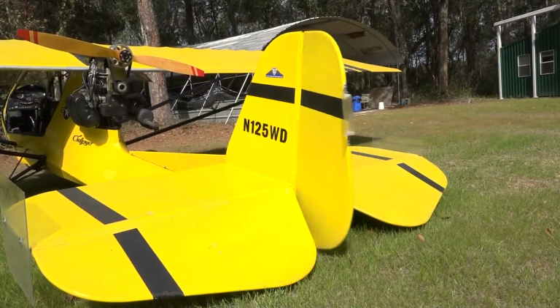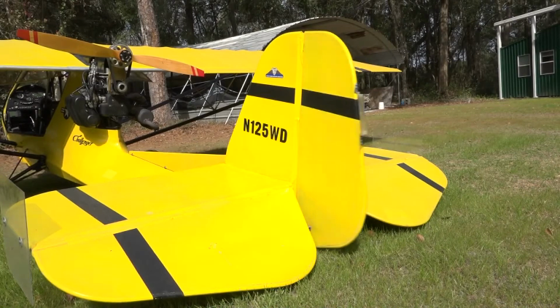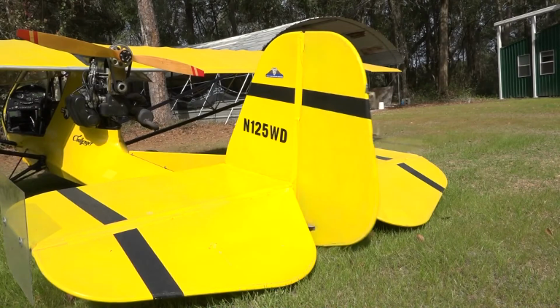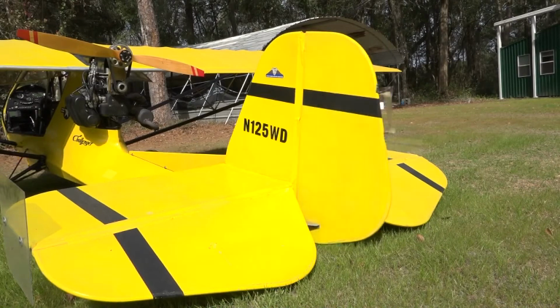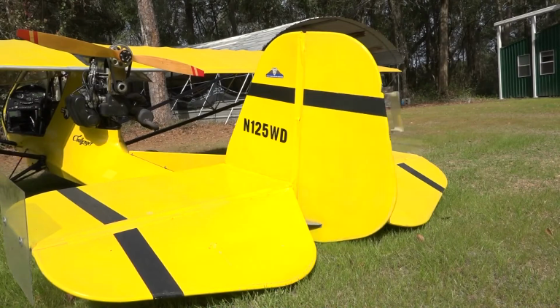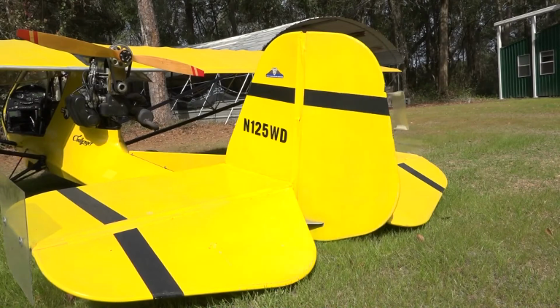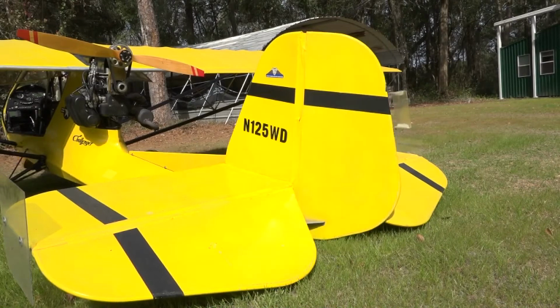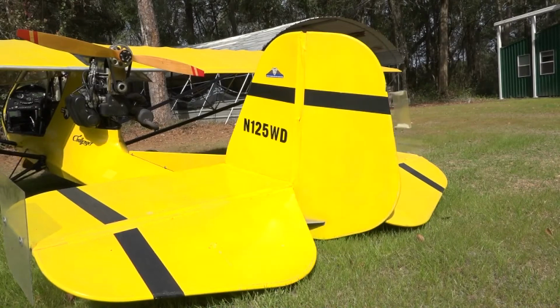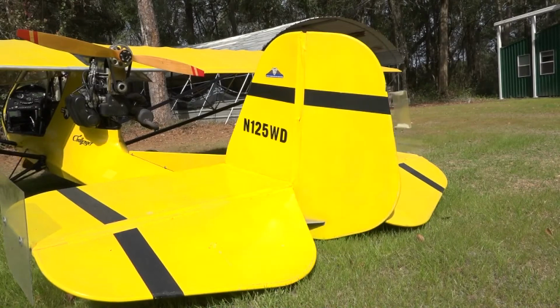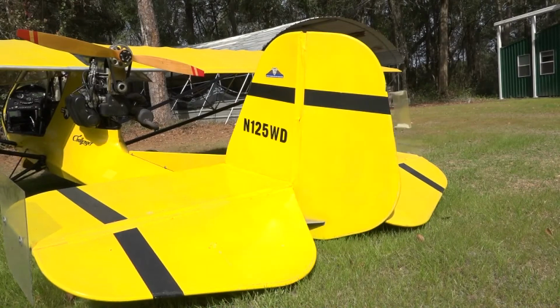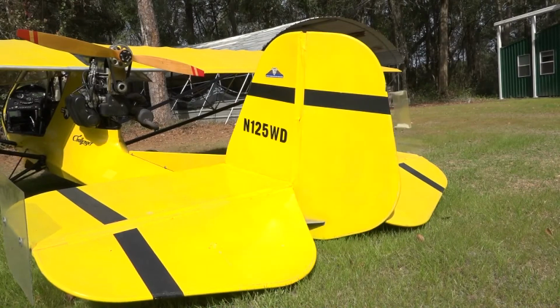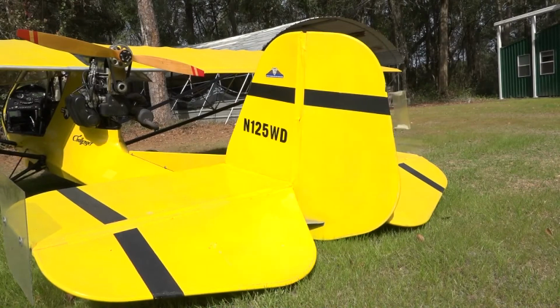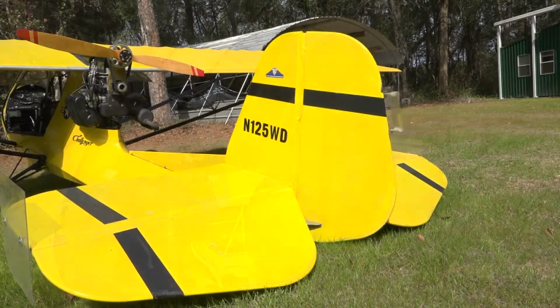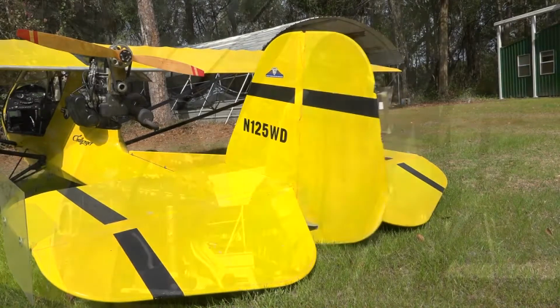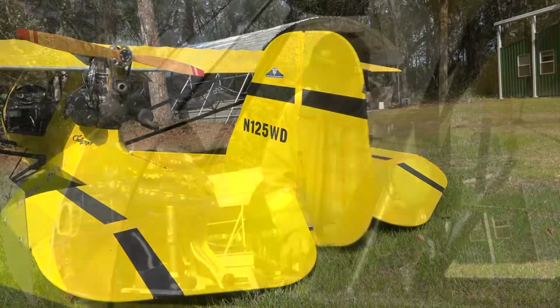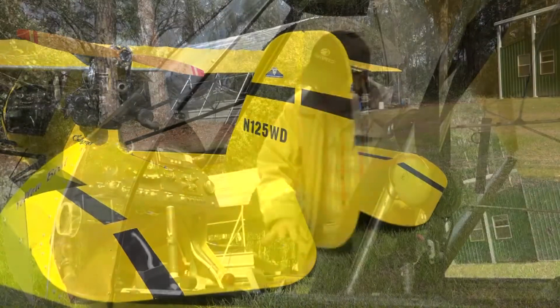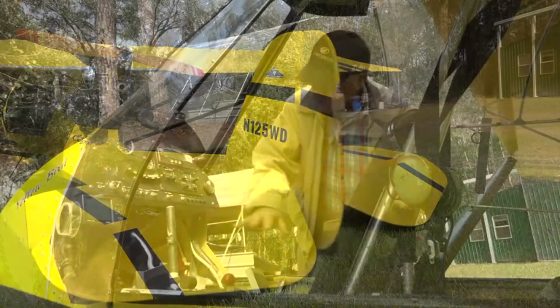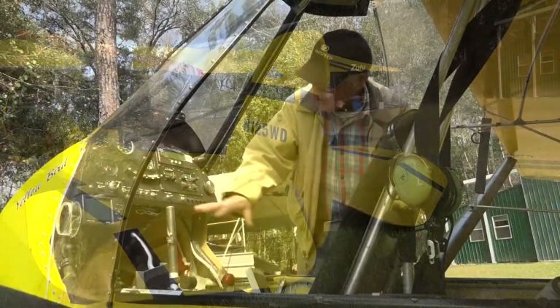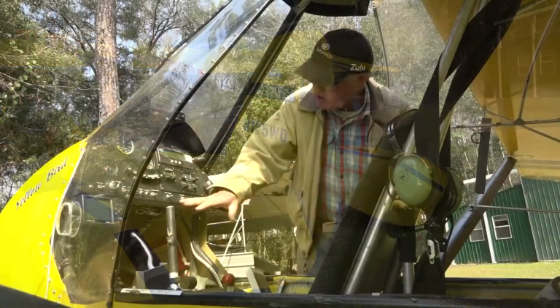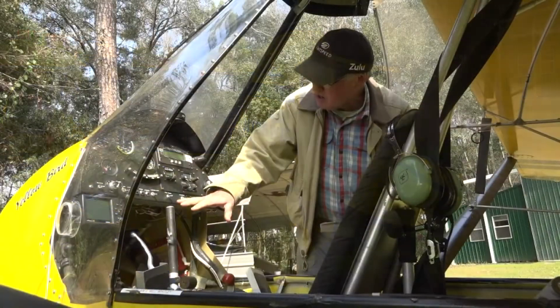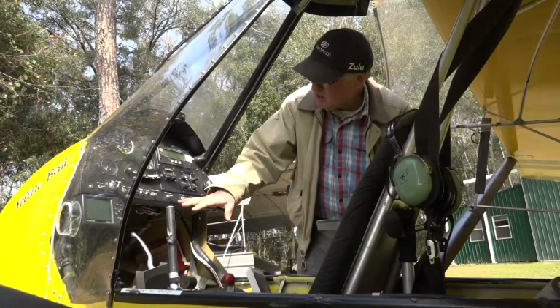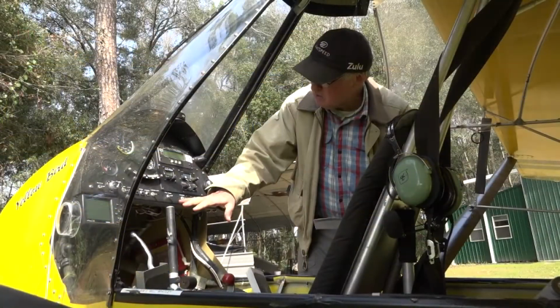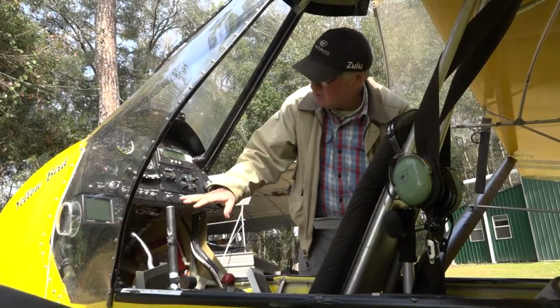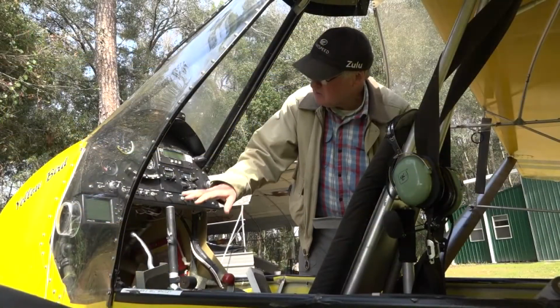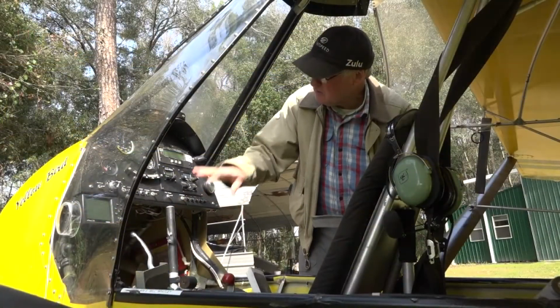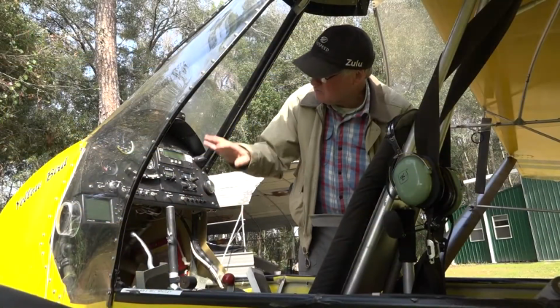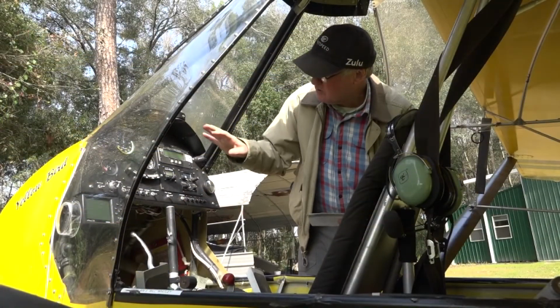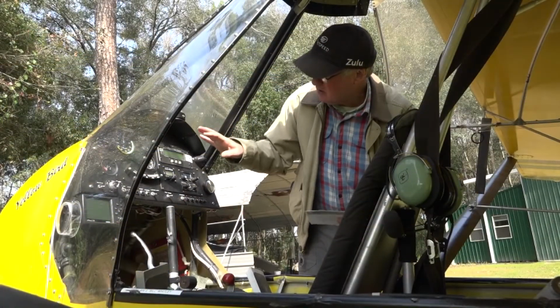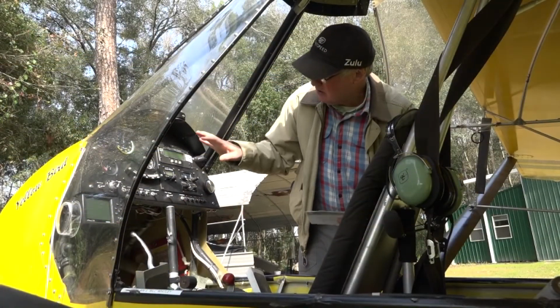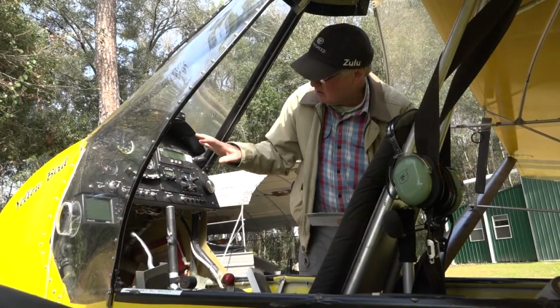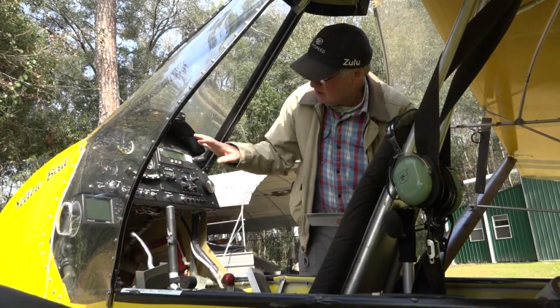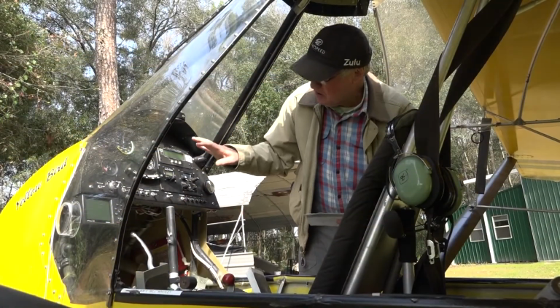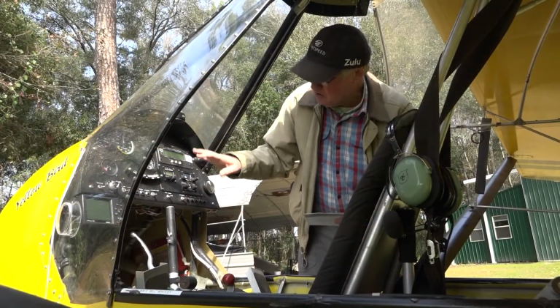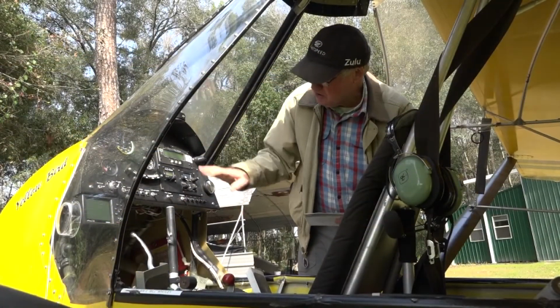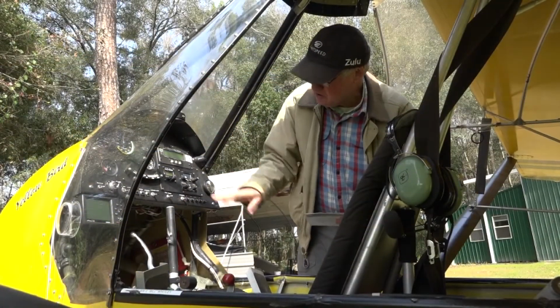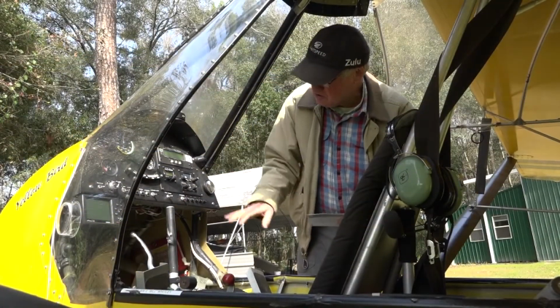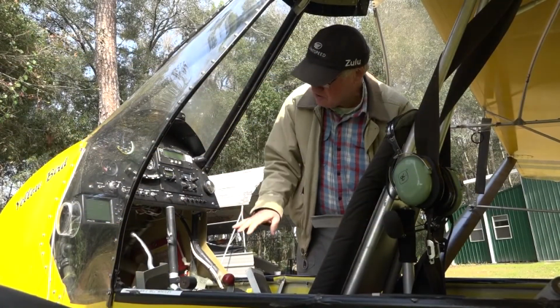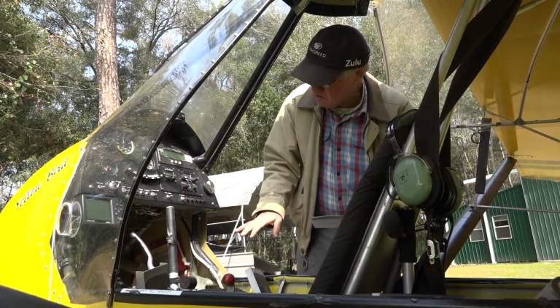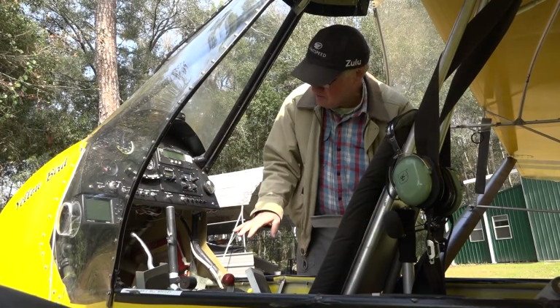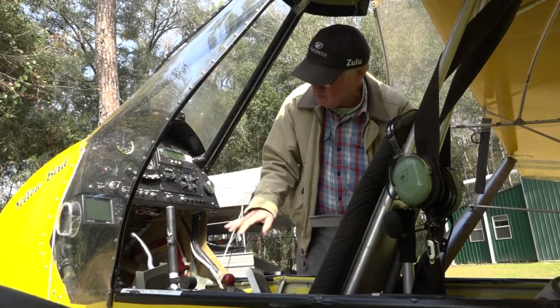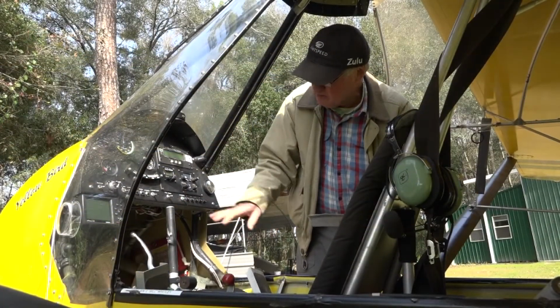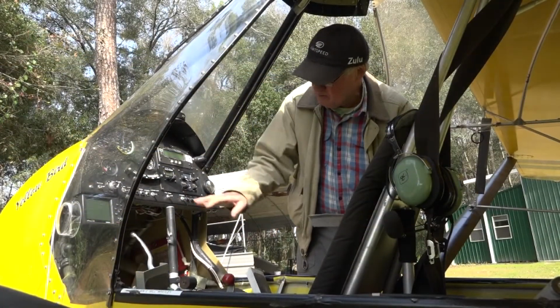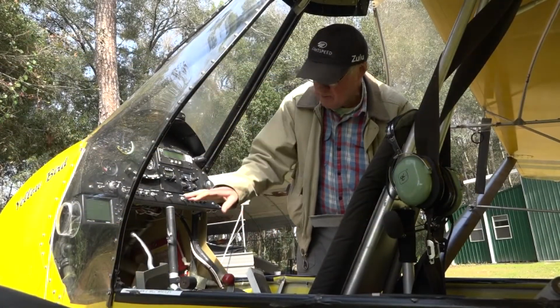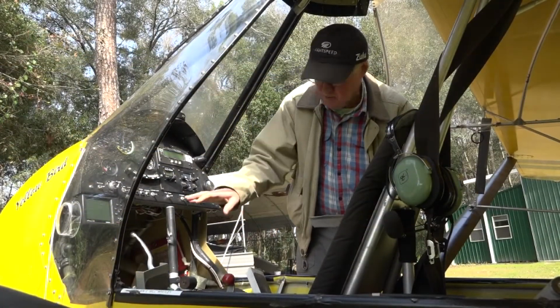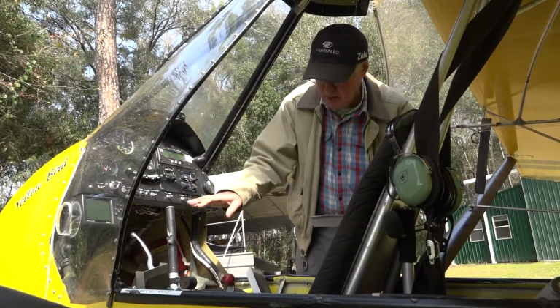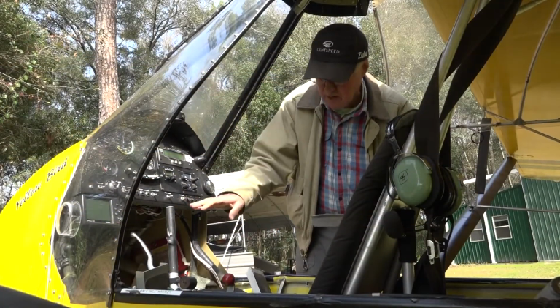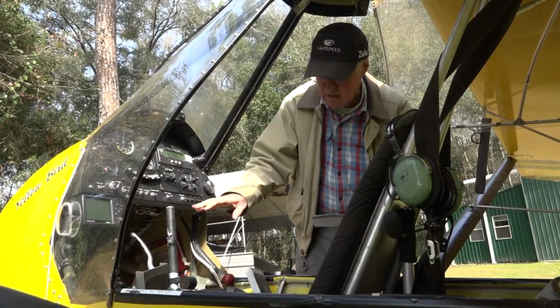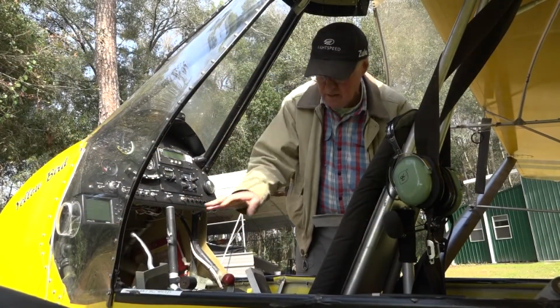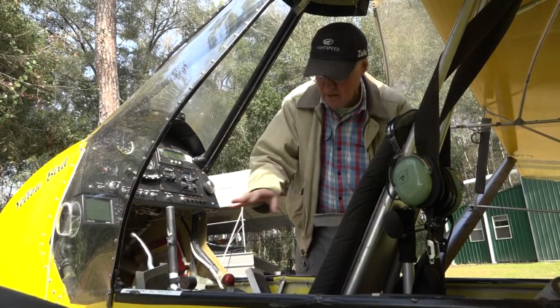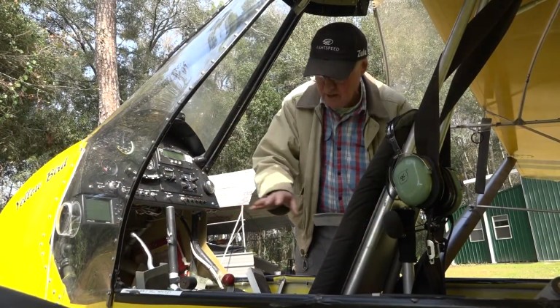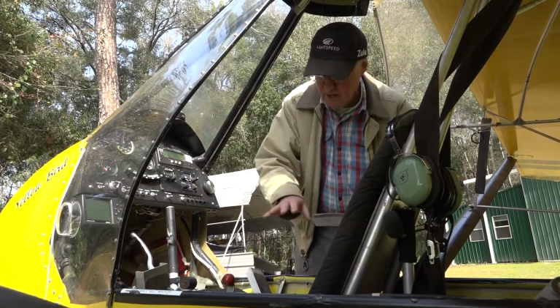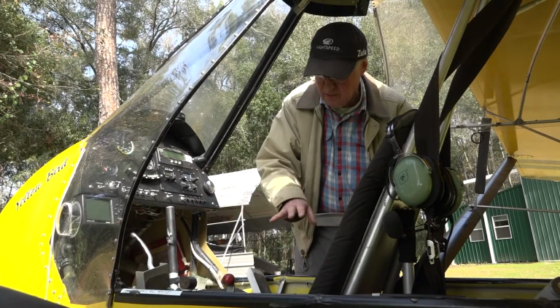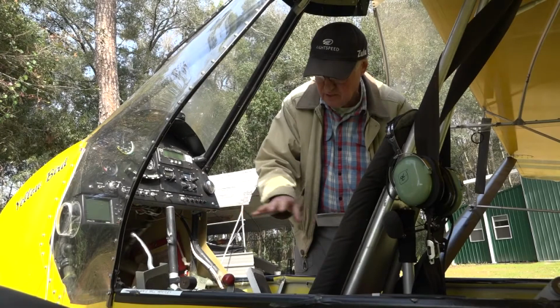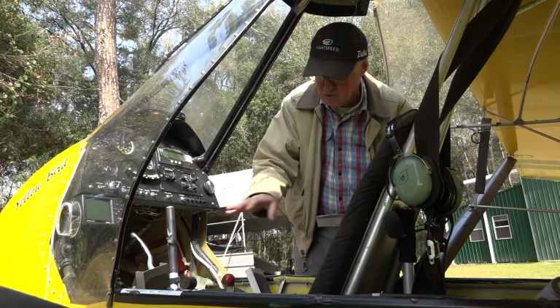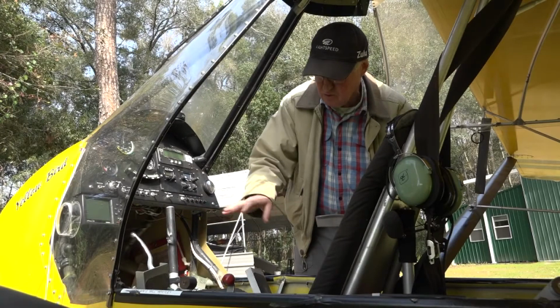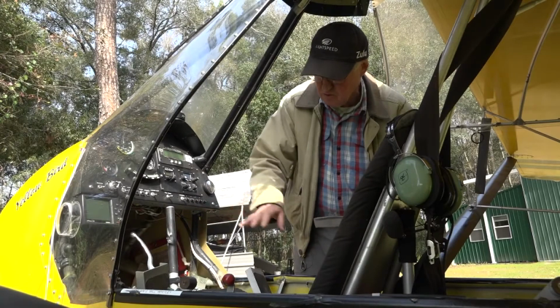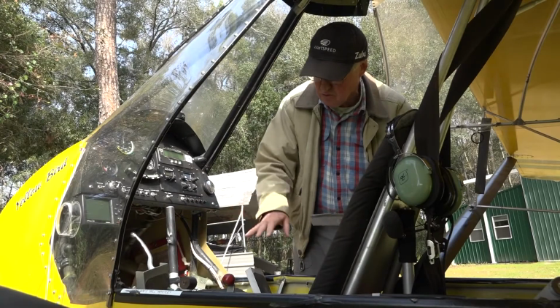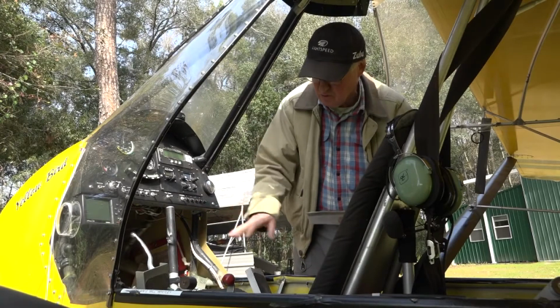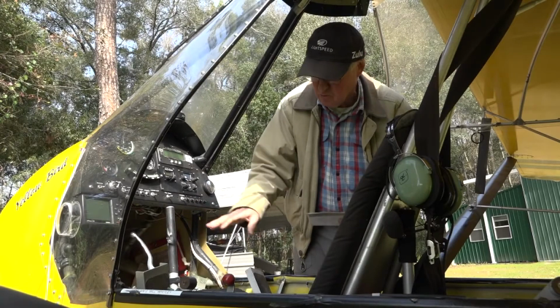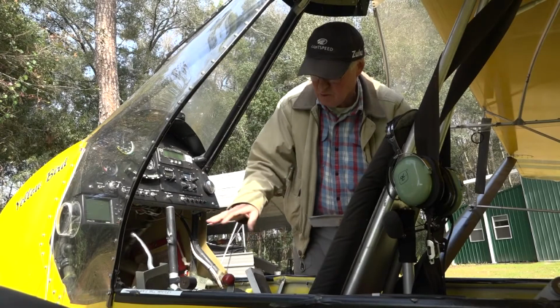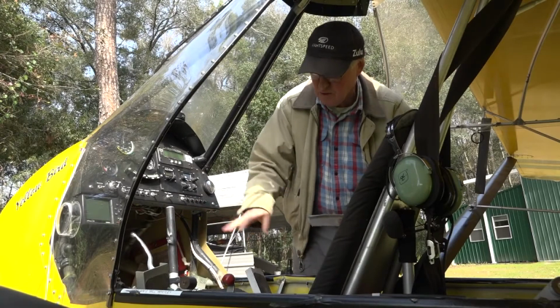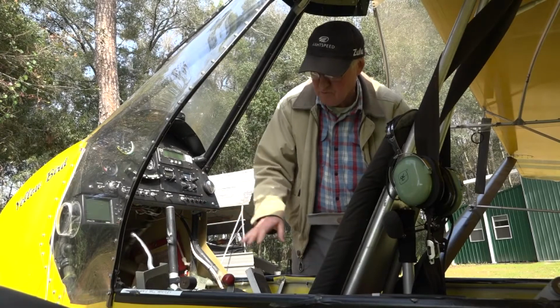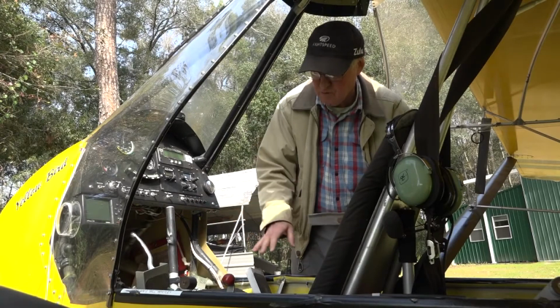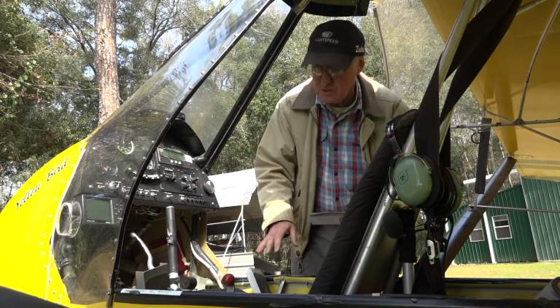We like everything that's in the cockpit. All systems seem to be right and the controls are working for us.